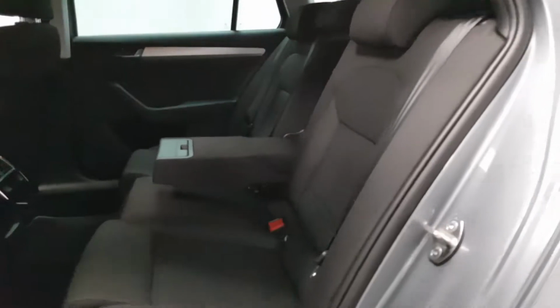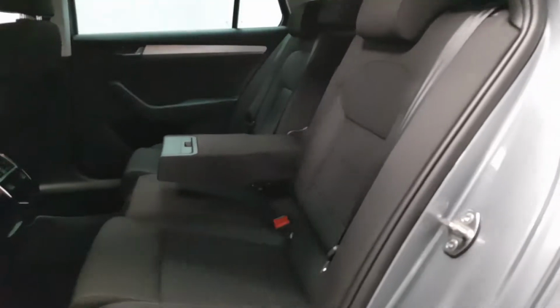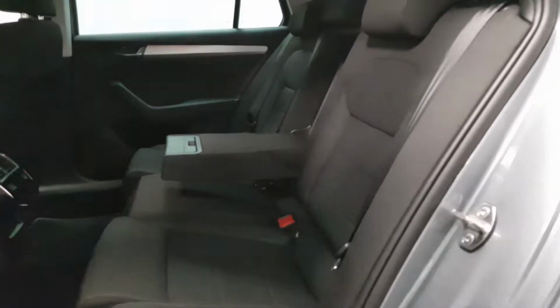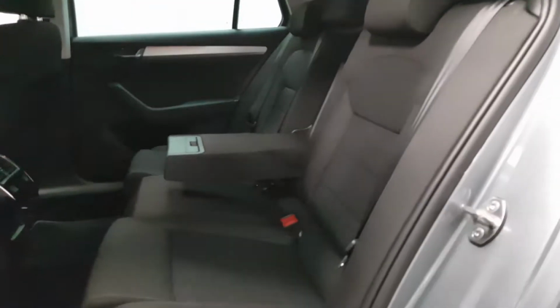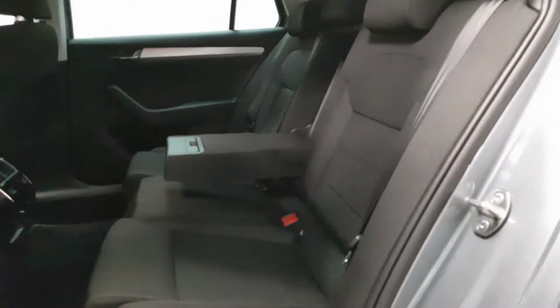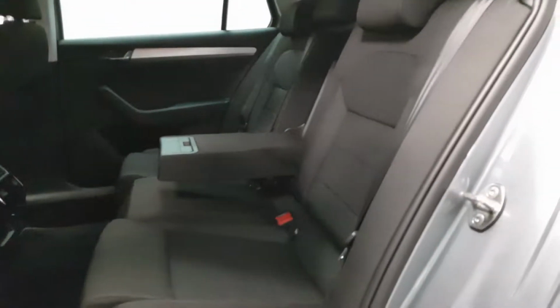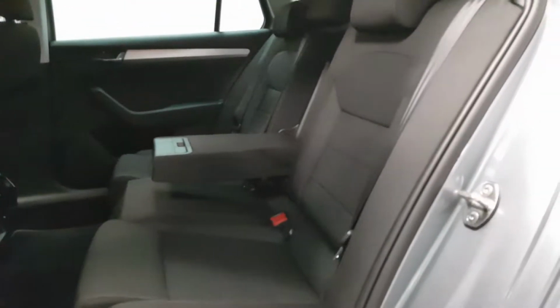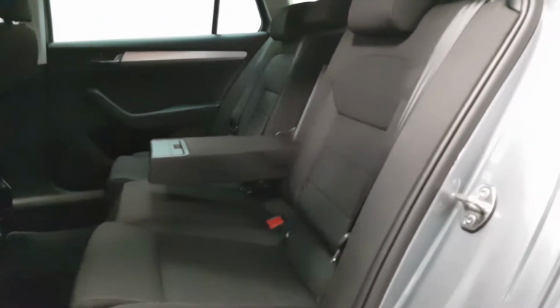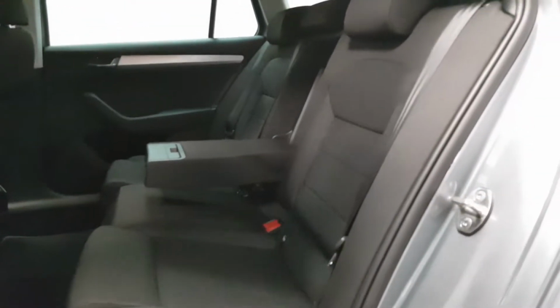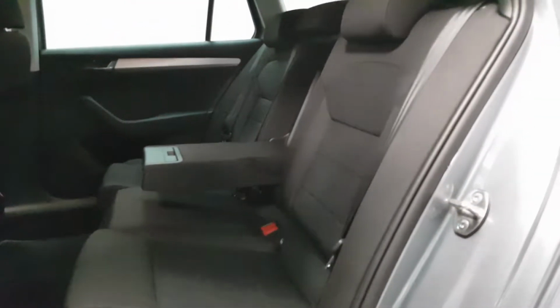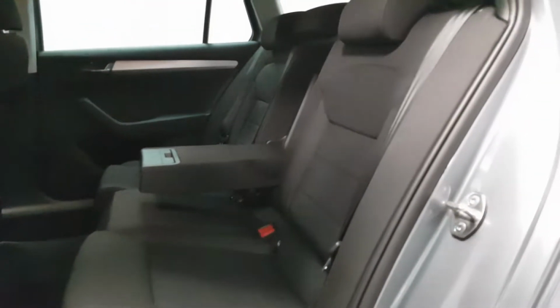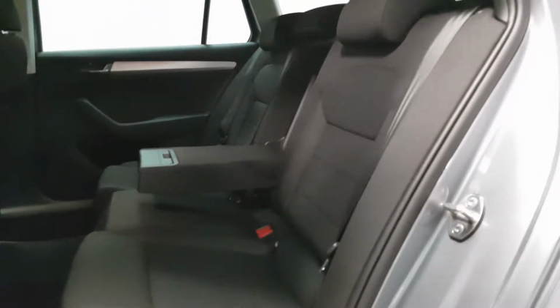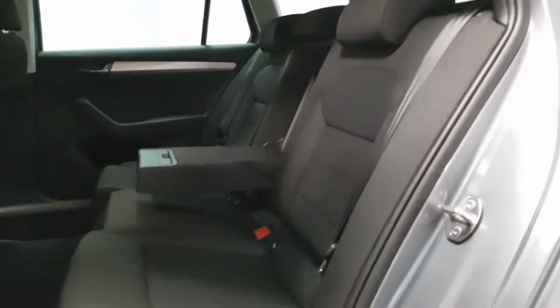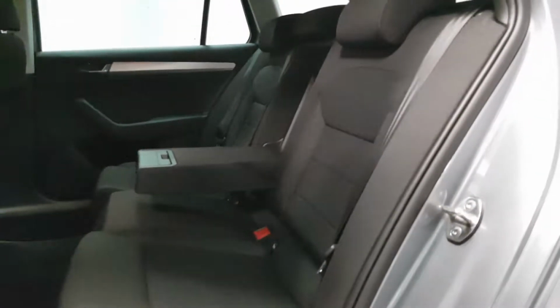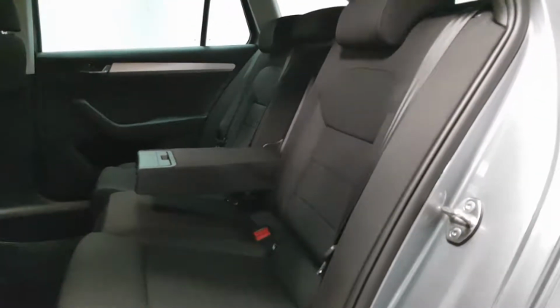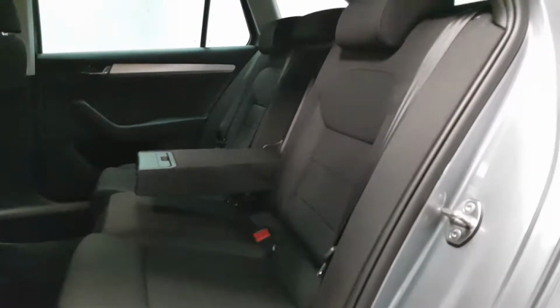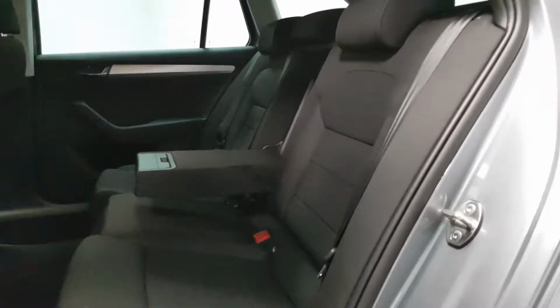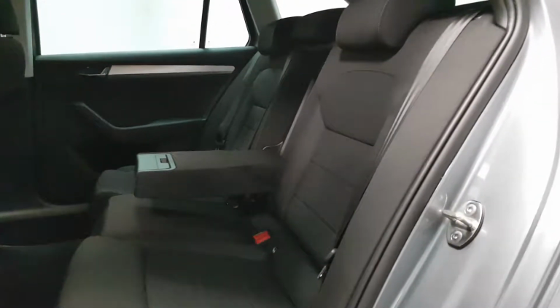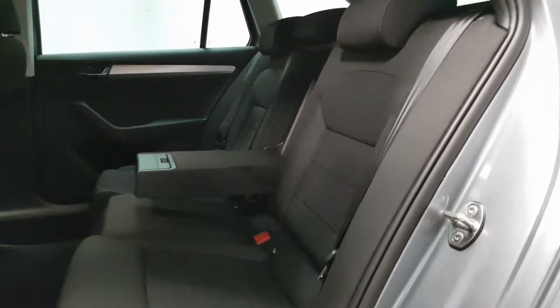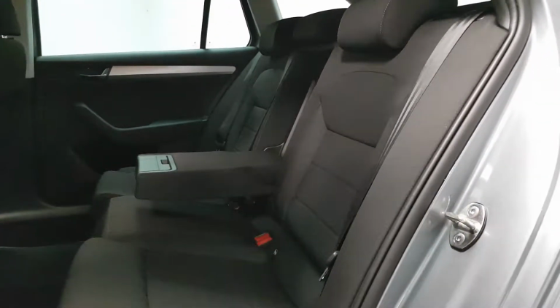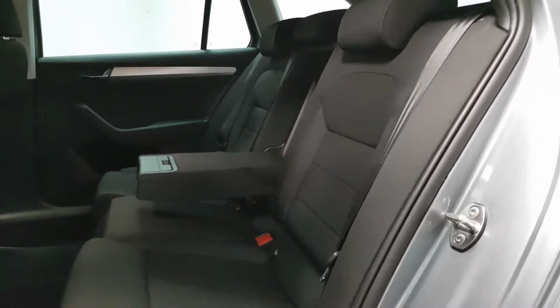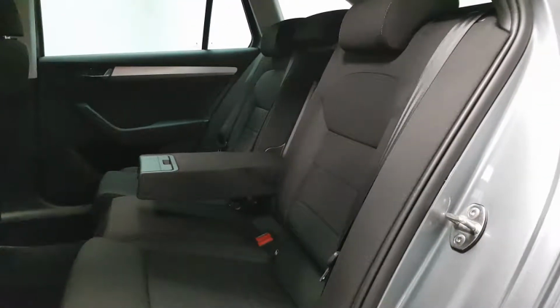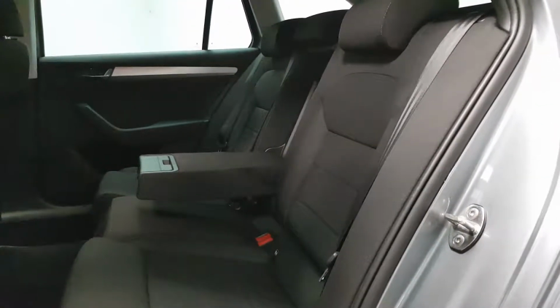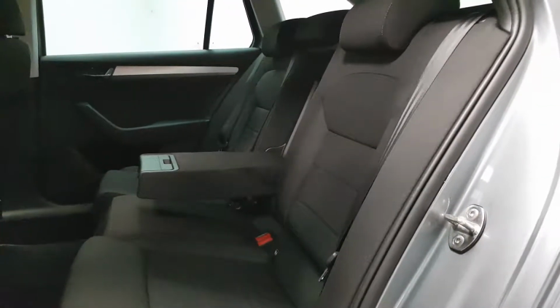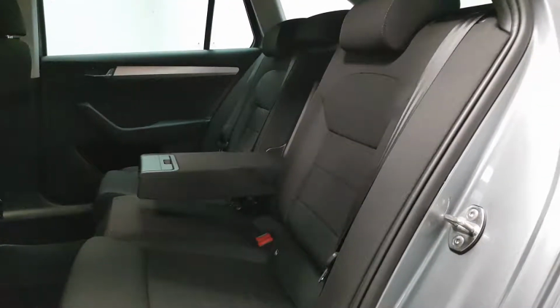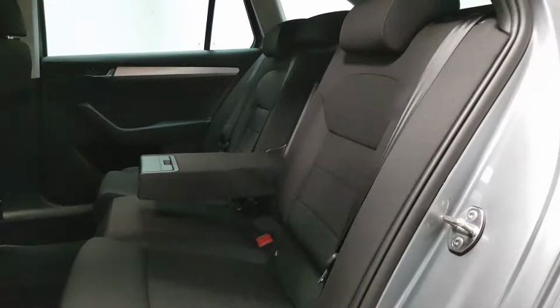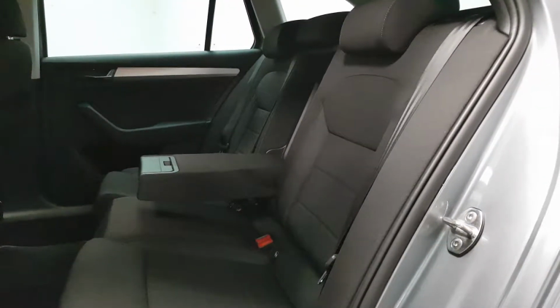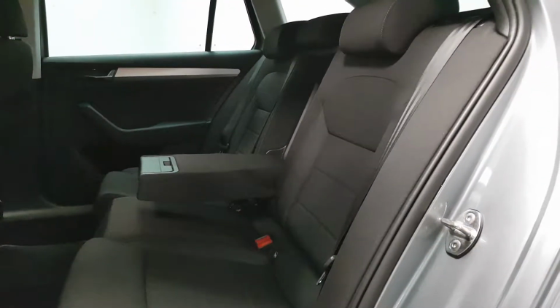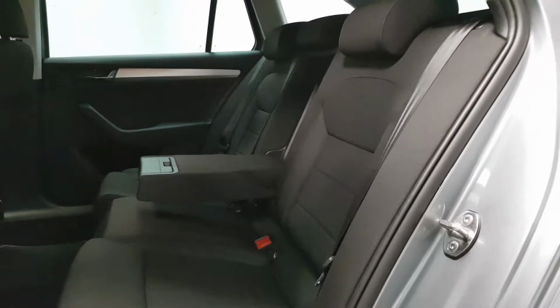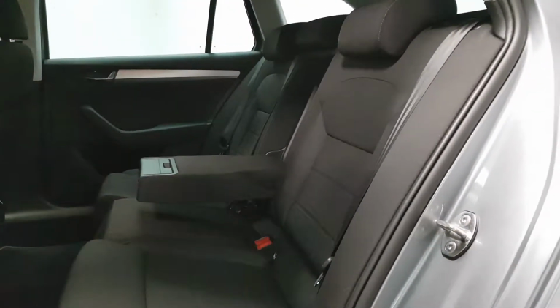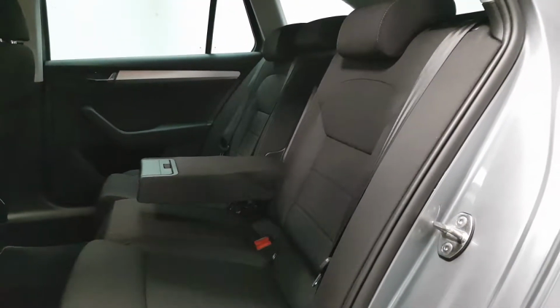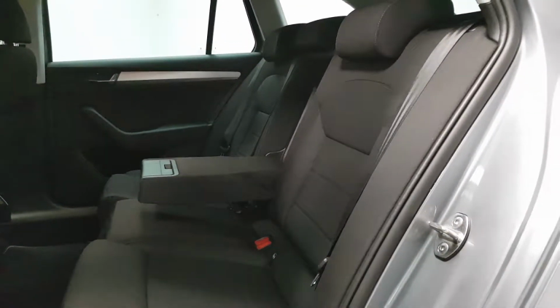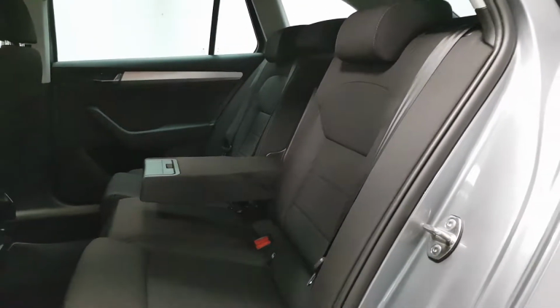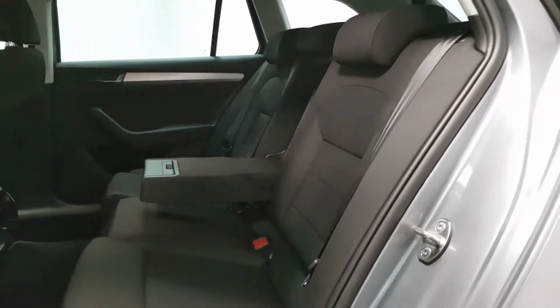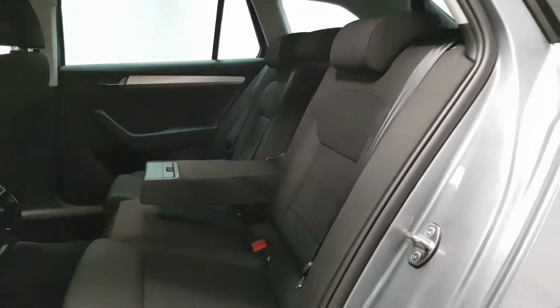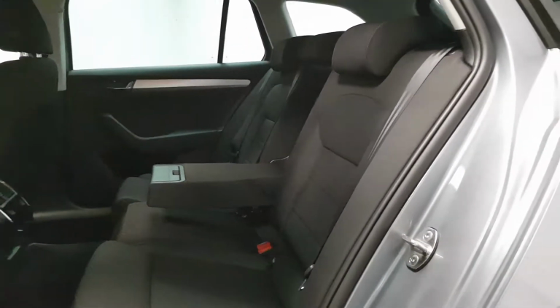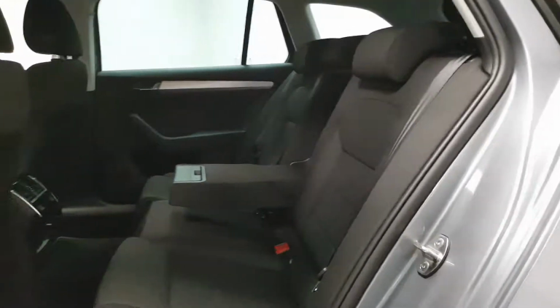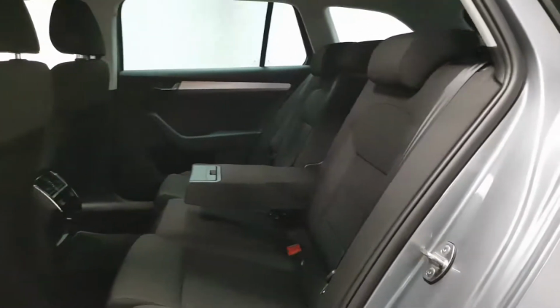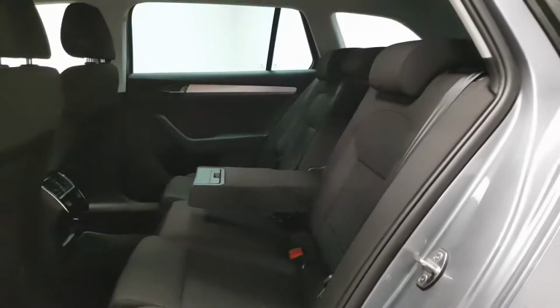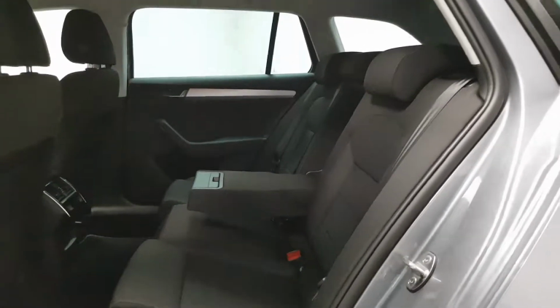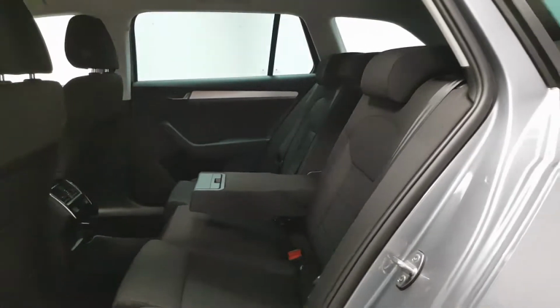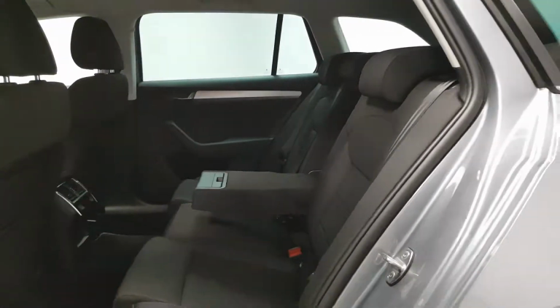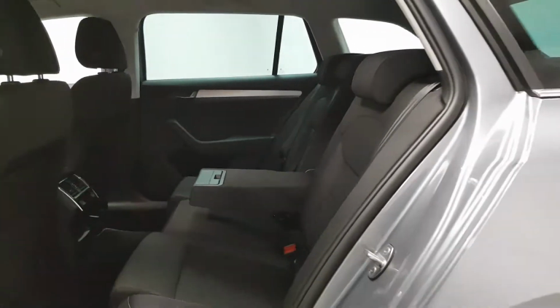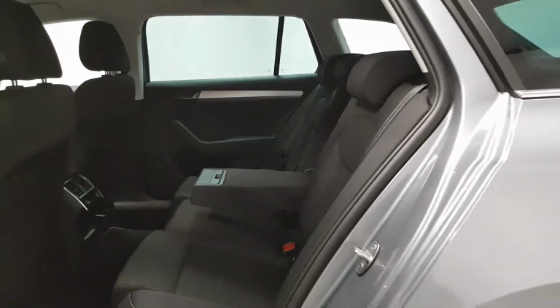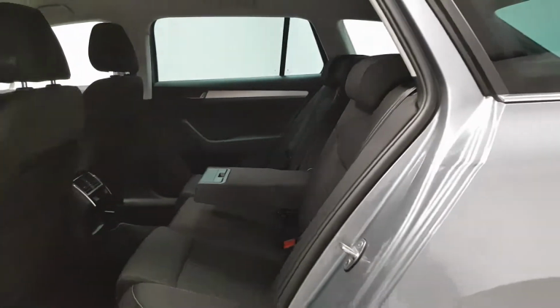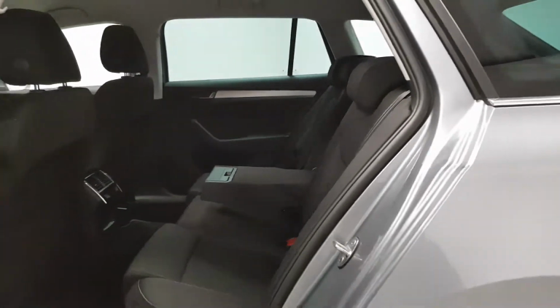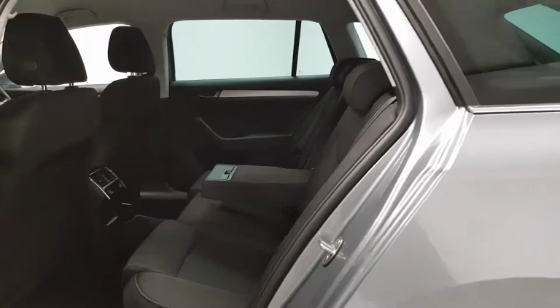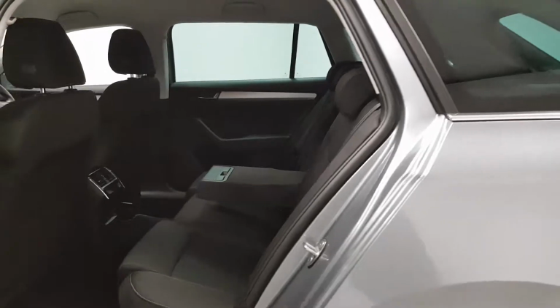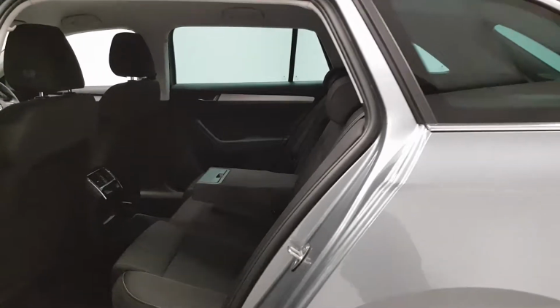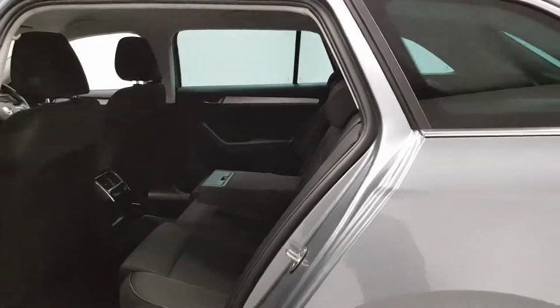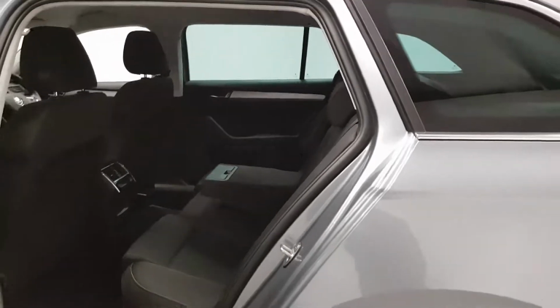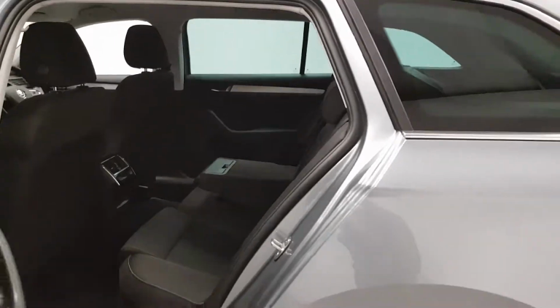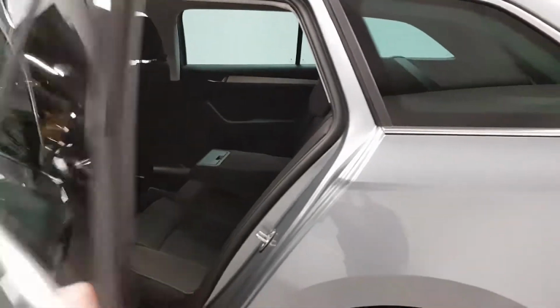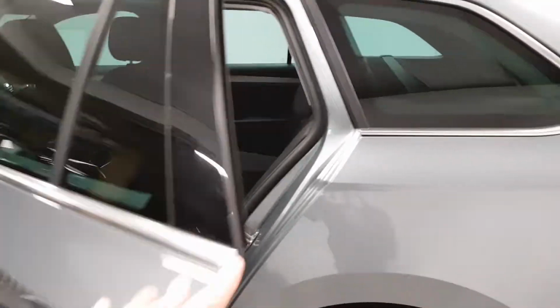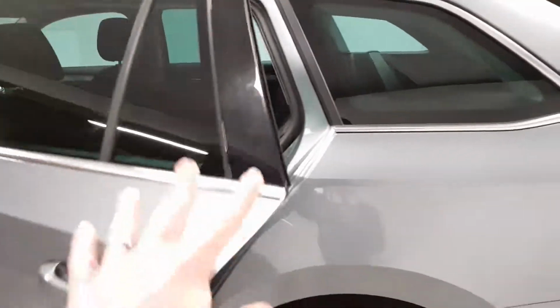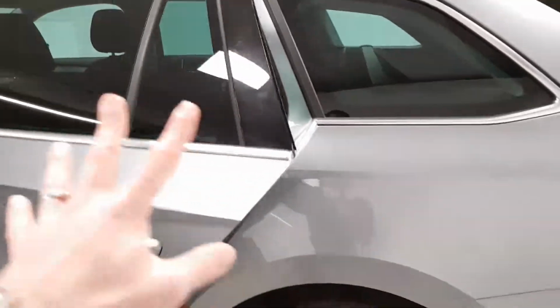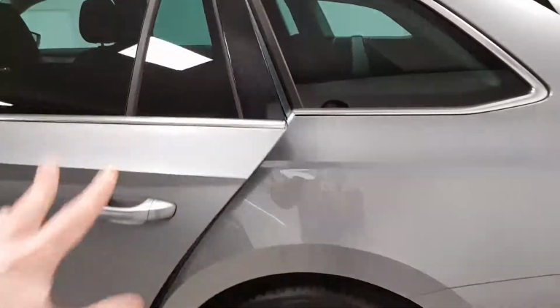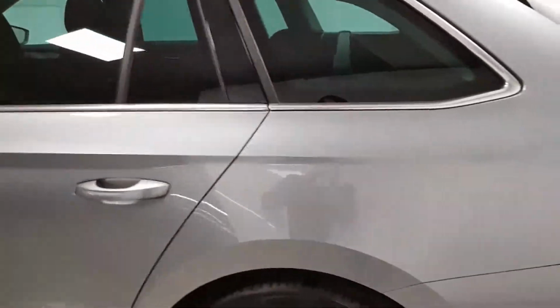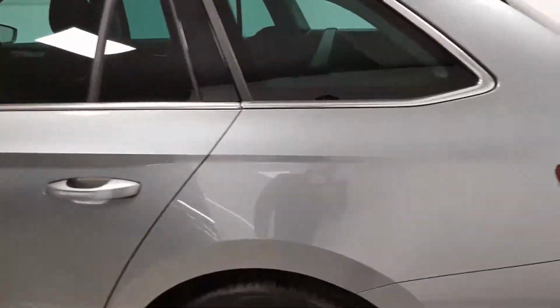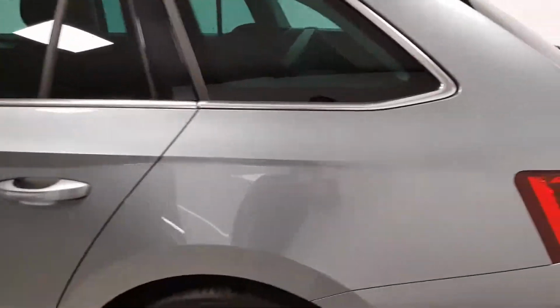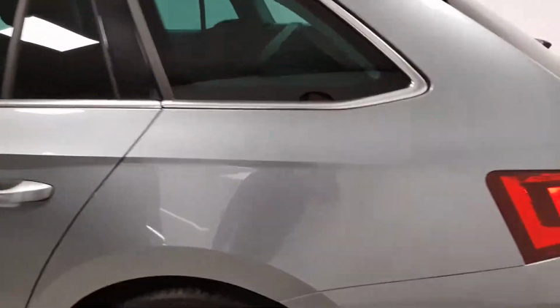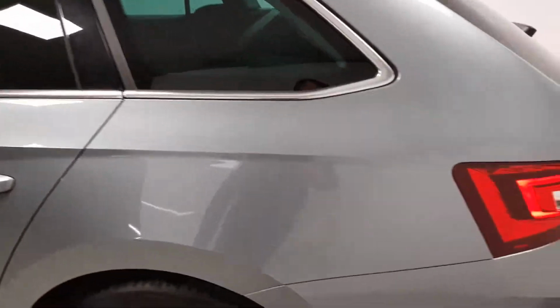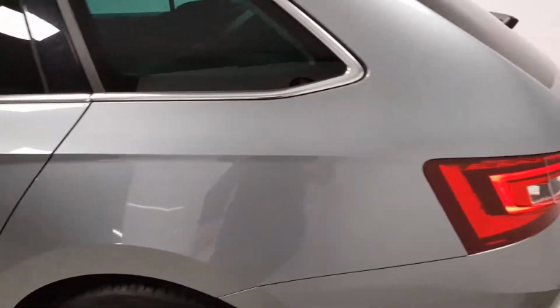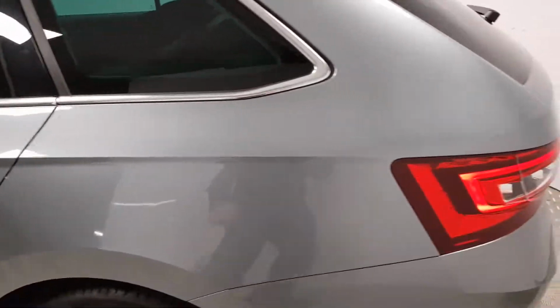In the back seats there's a huge amount of space. Isofix points, three full-size seatbelts, and armrests are all there.